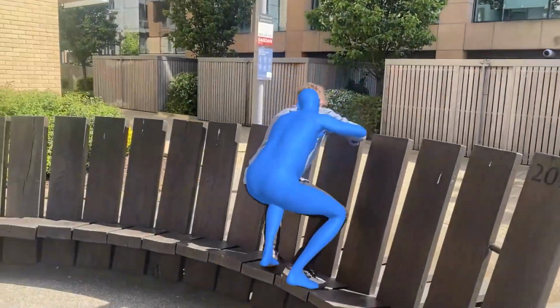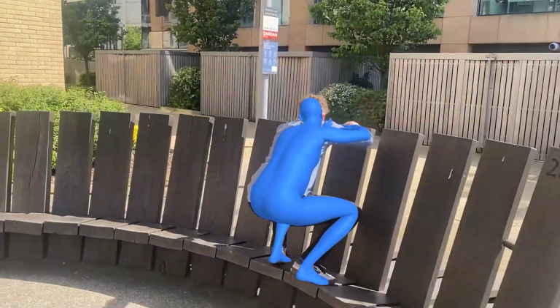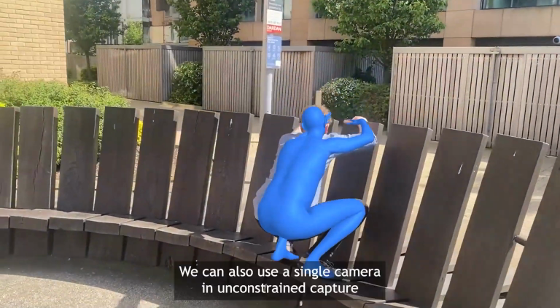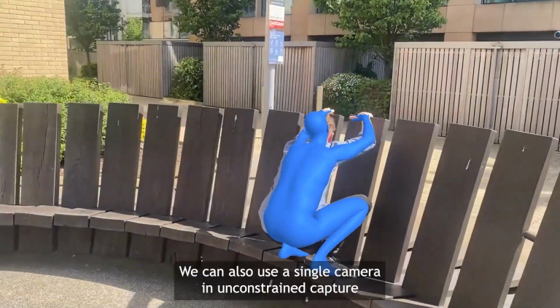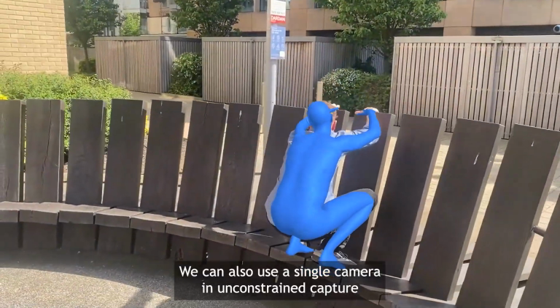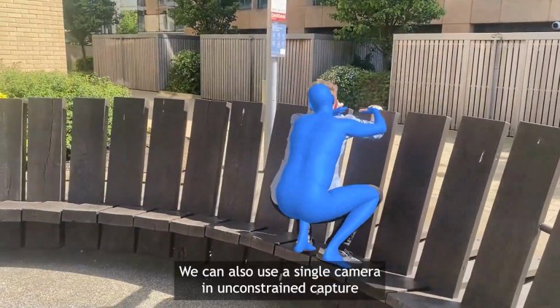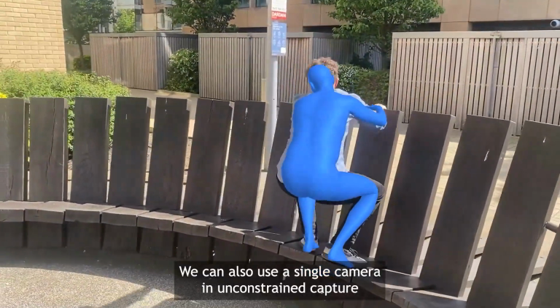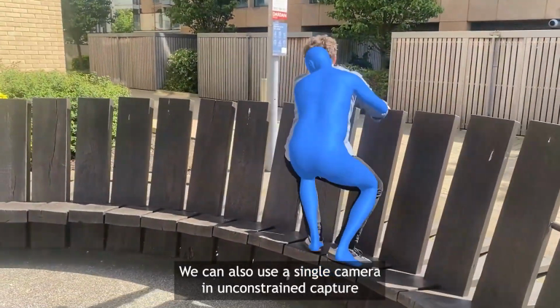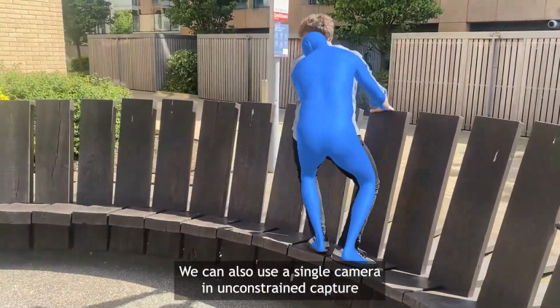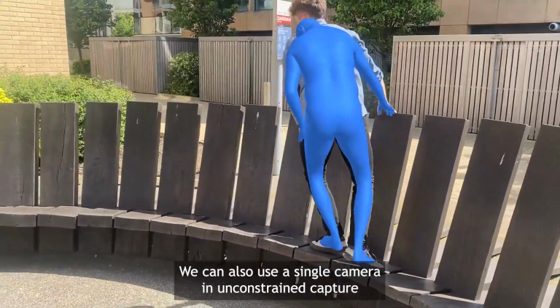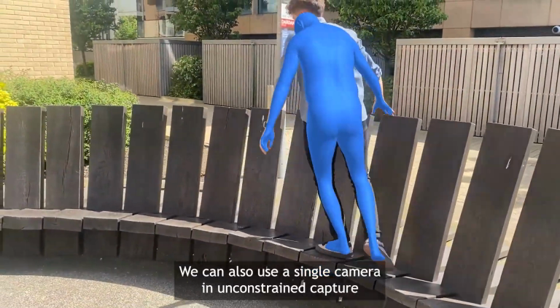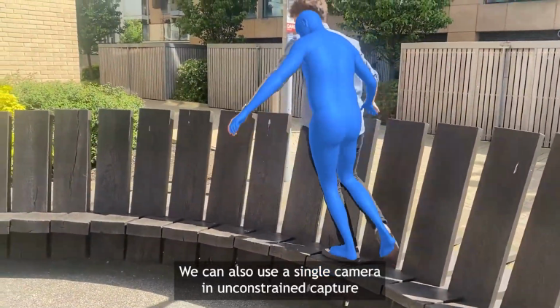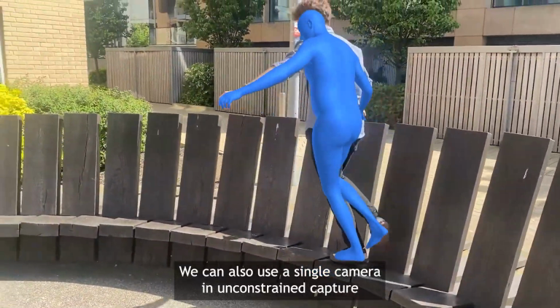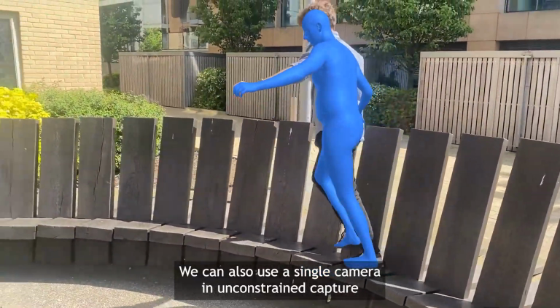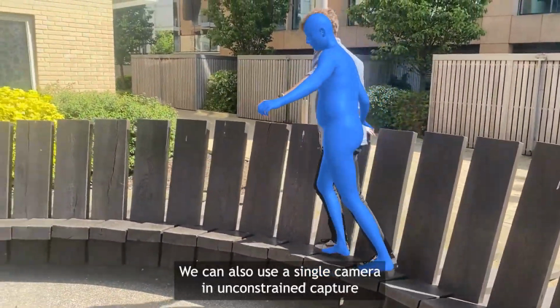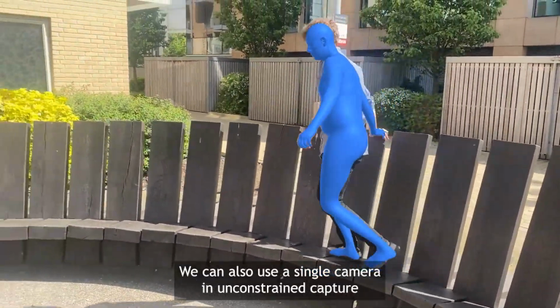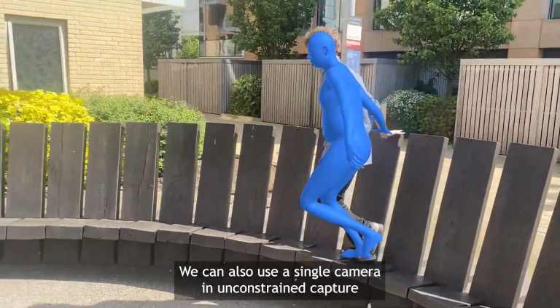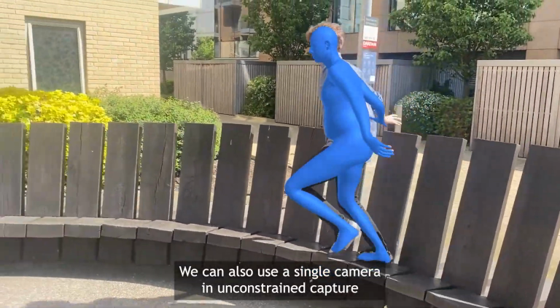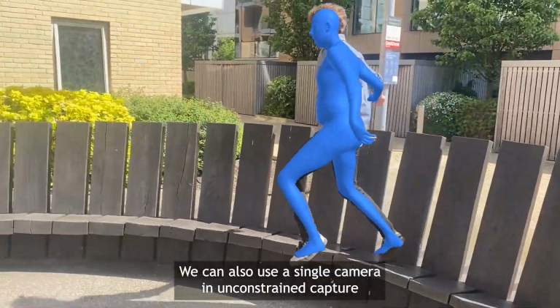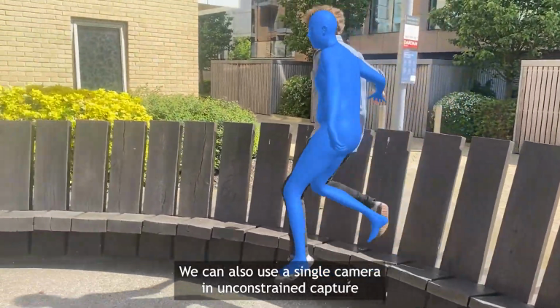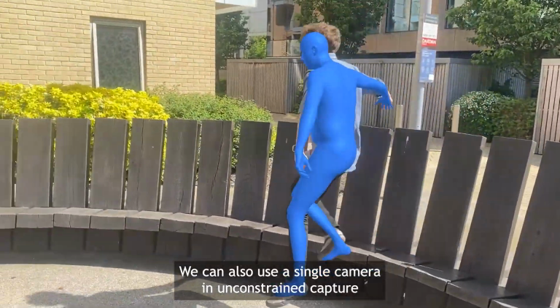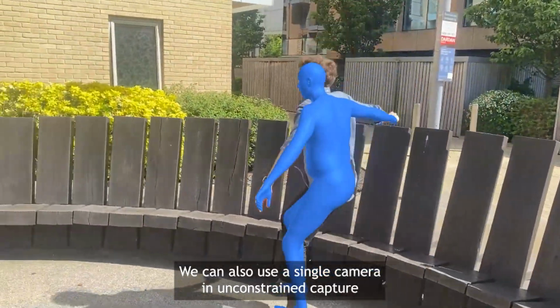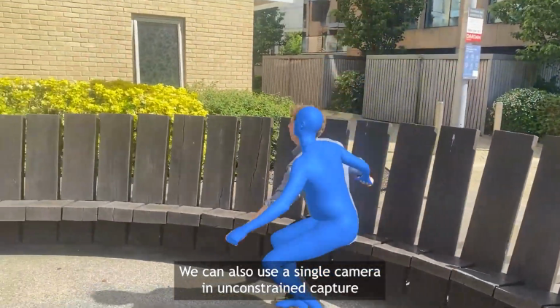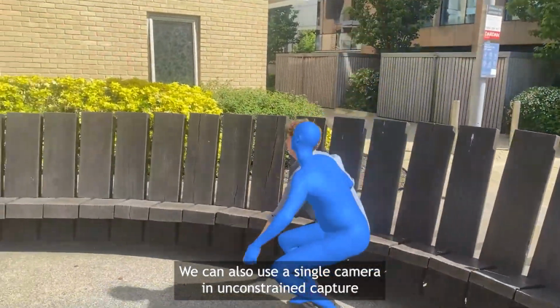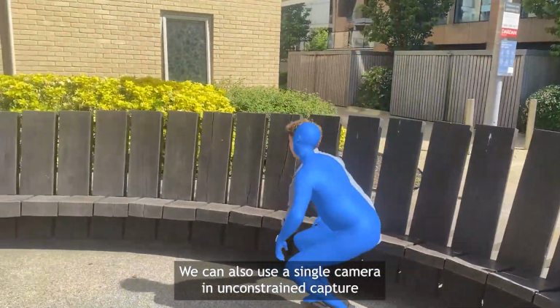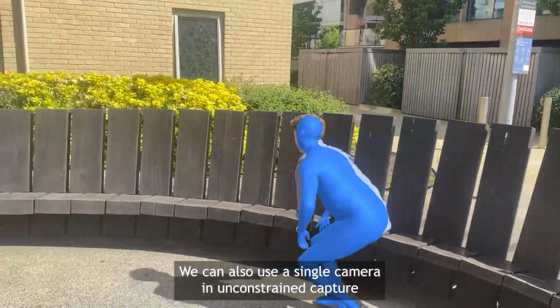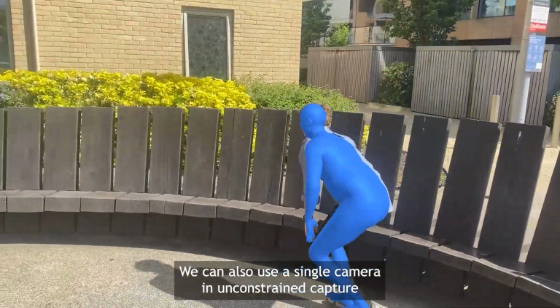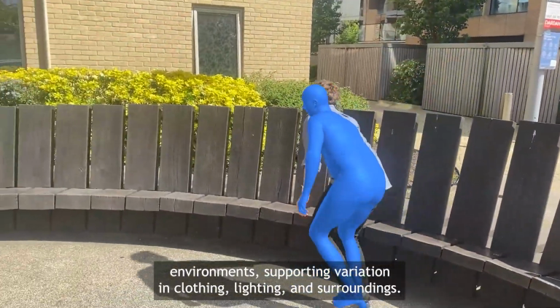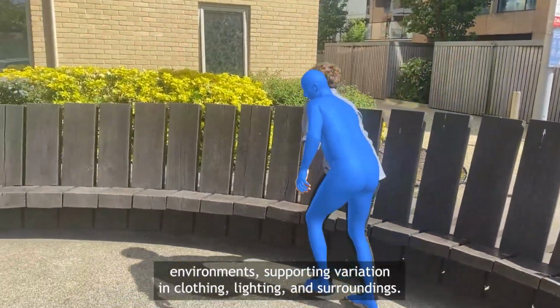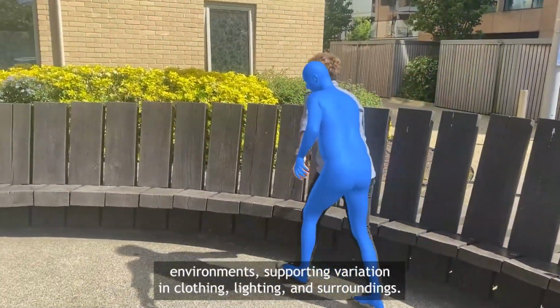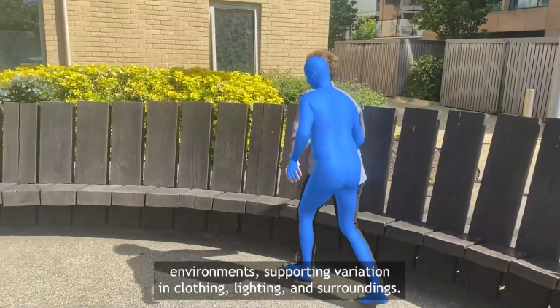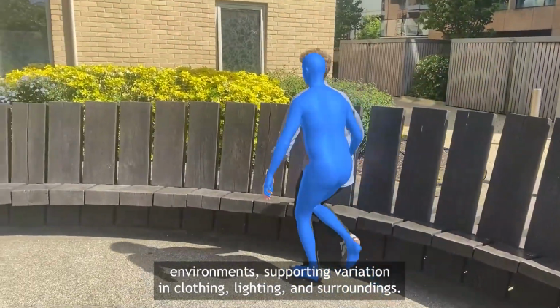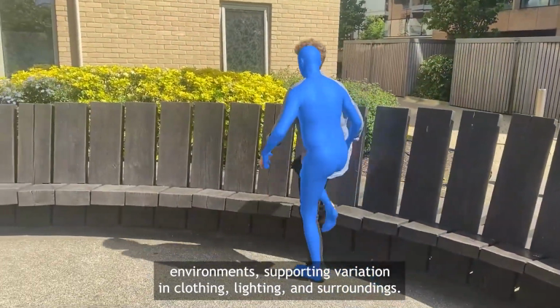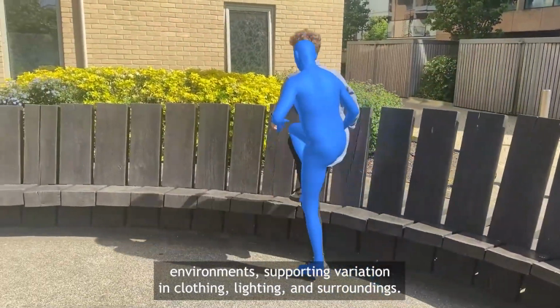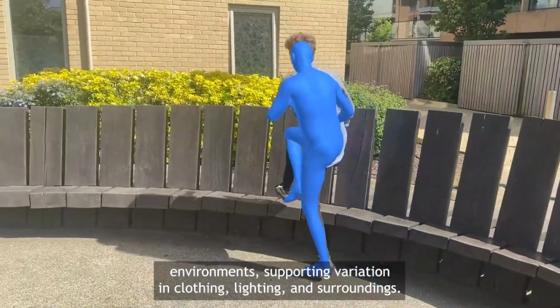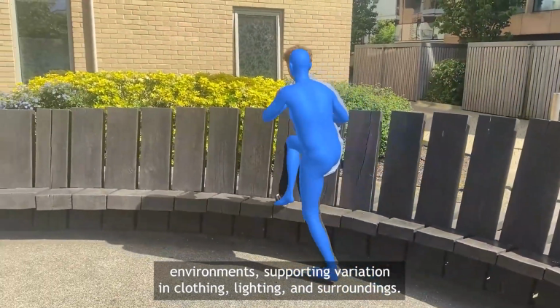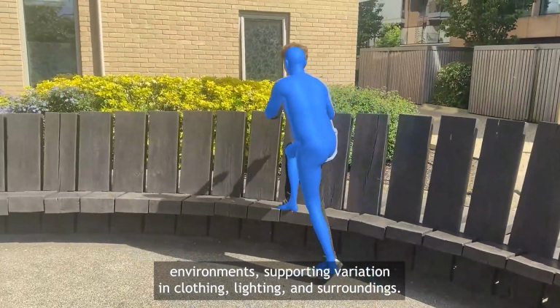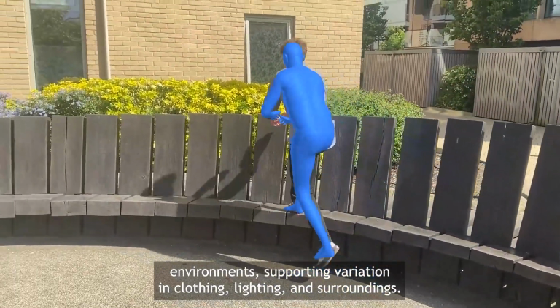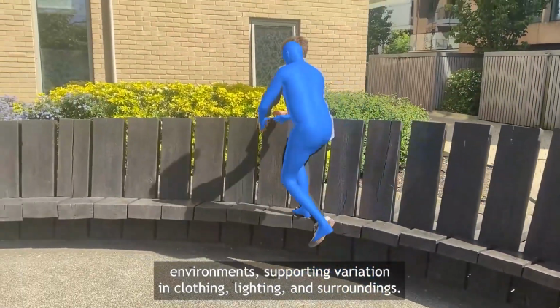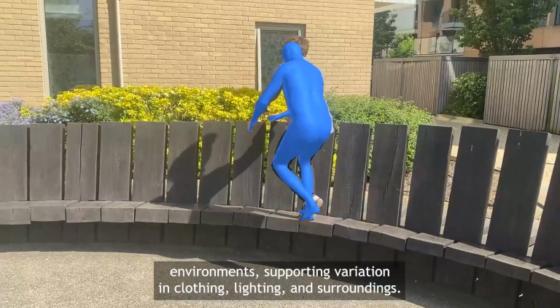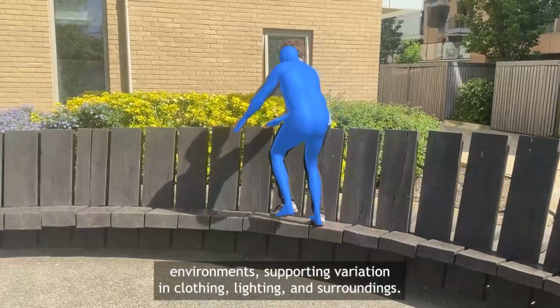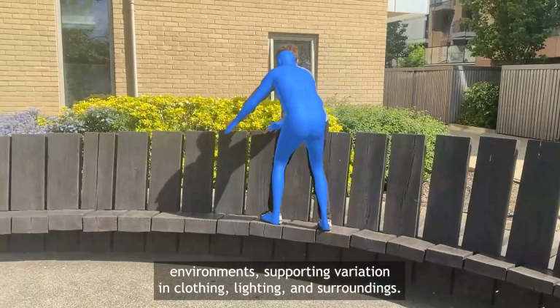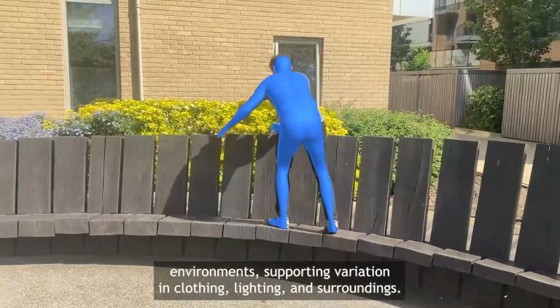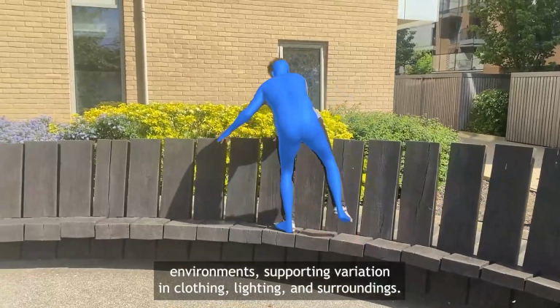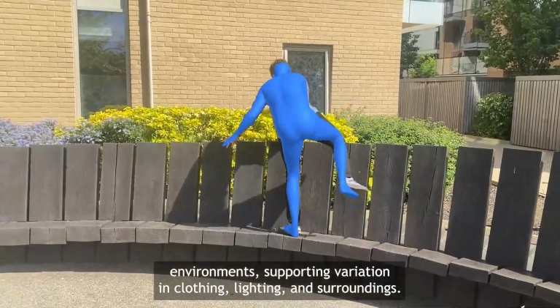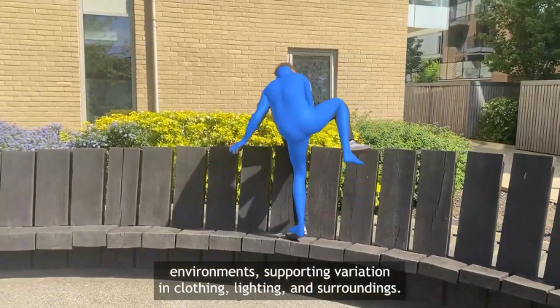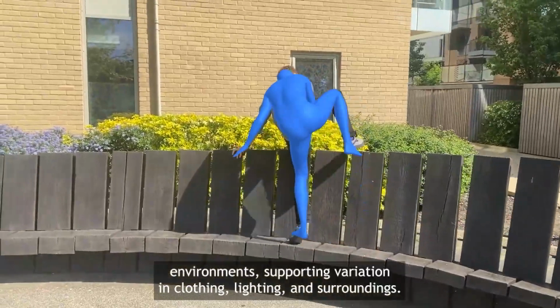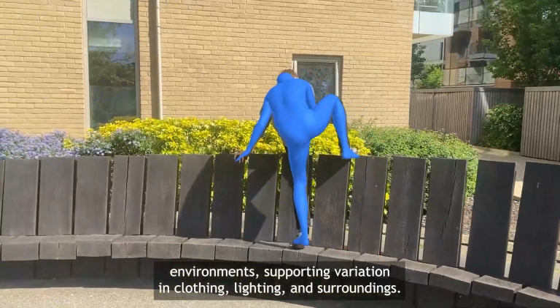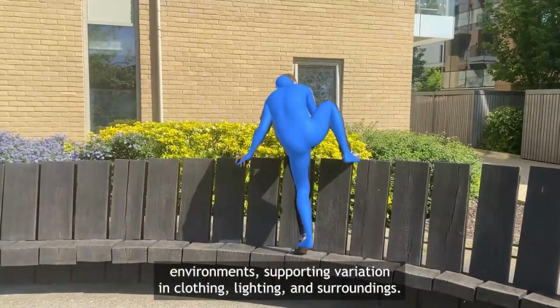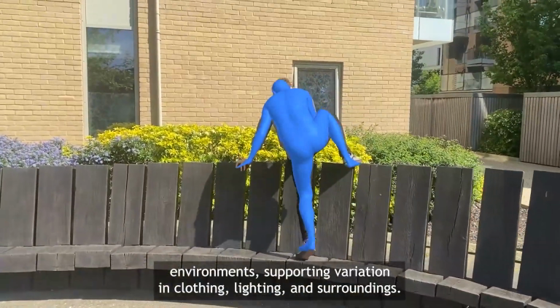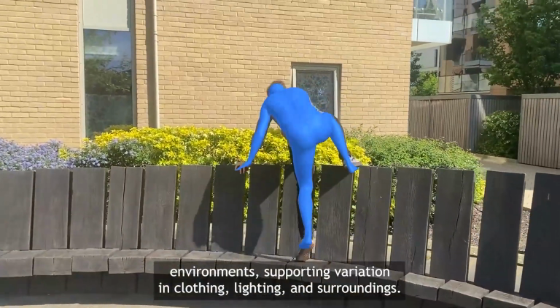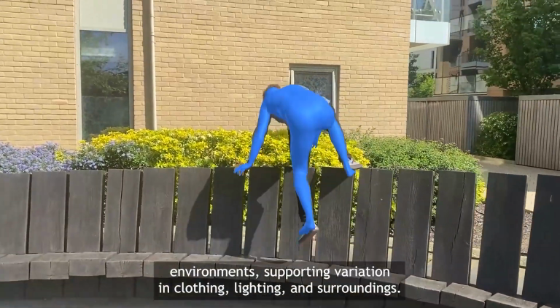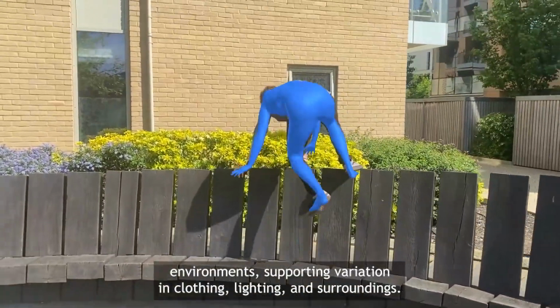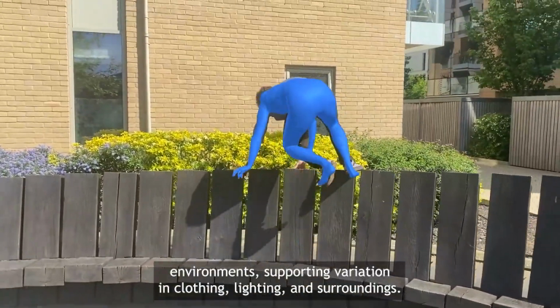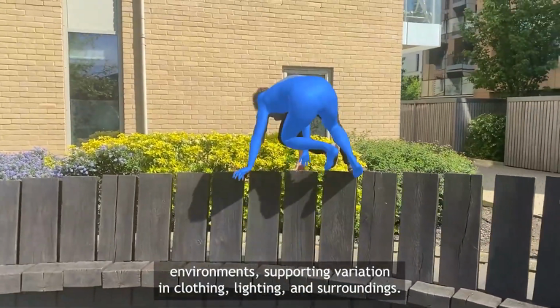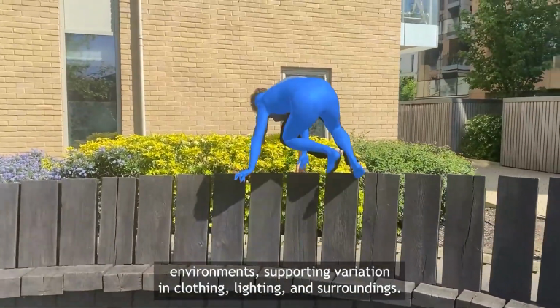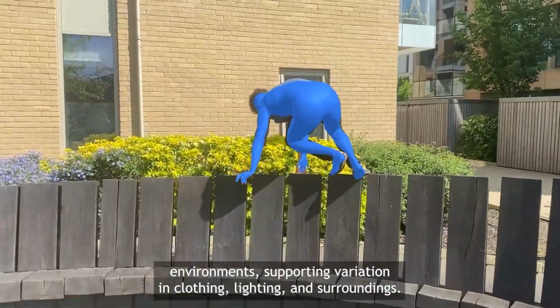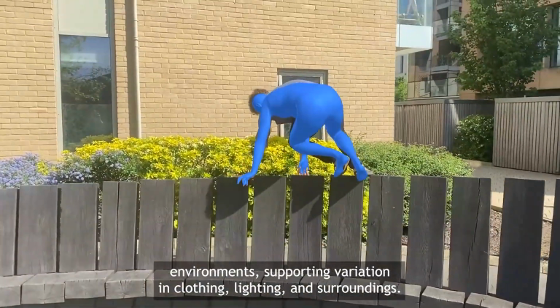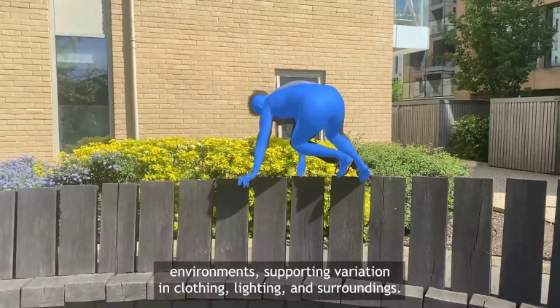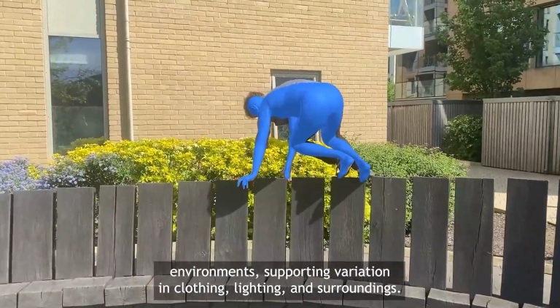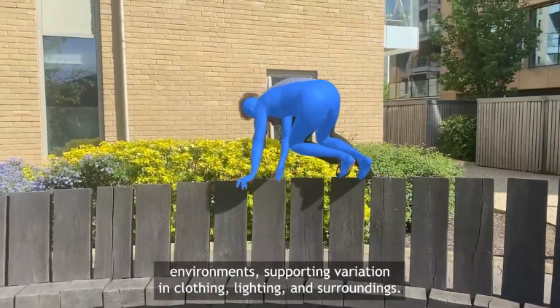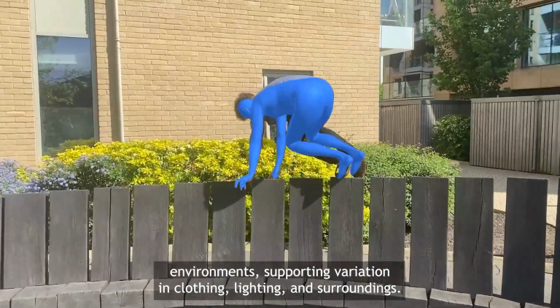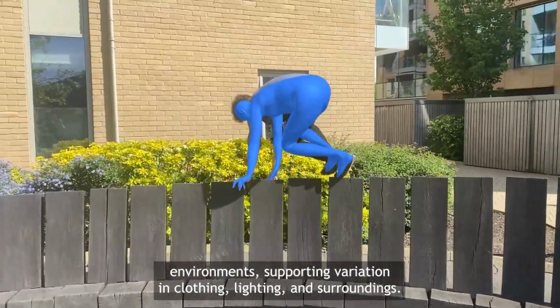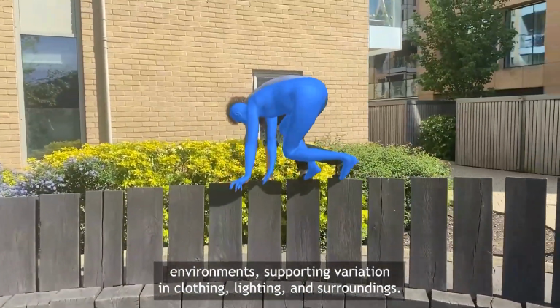We can also use a single camera in unconstrained capture environments, supporting variation in clothing, lighting and surroundings.